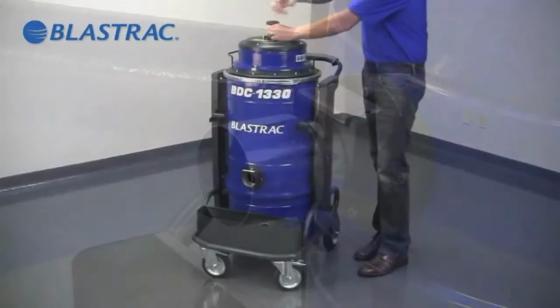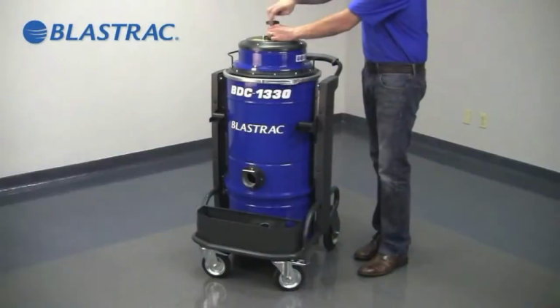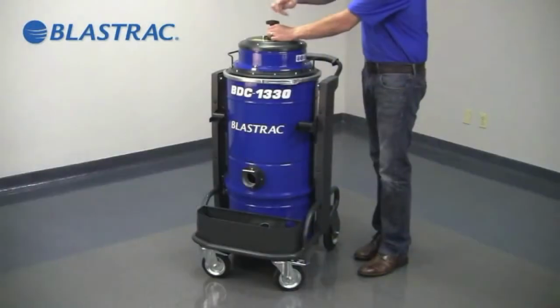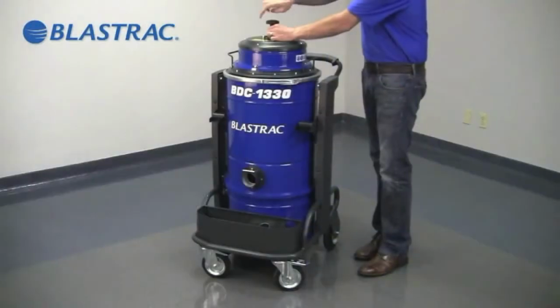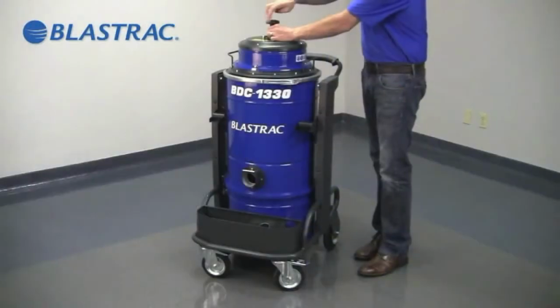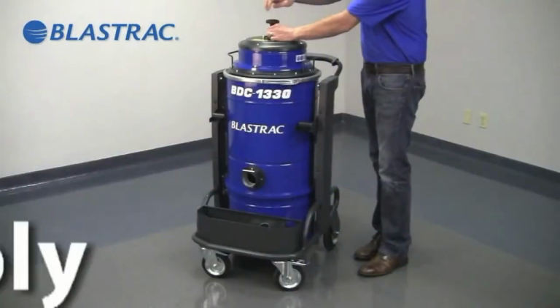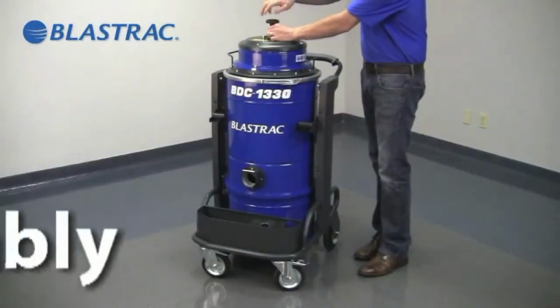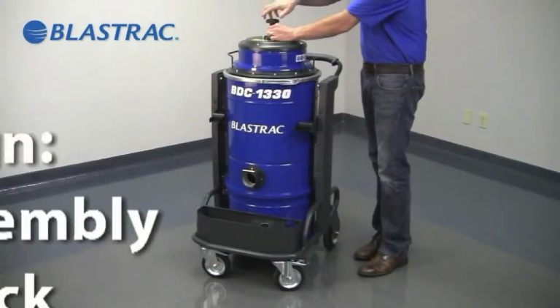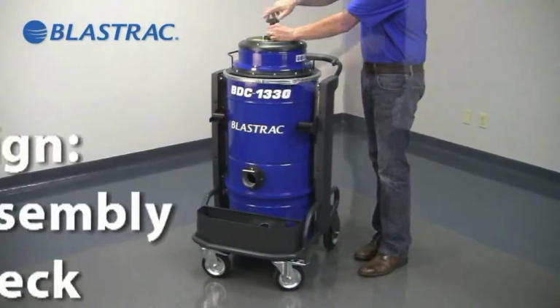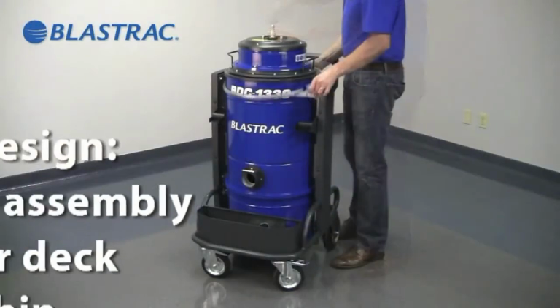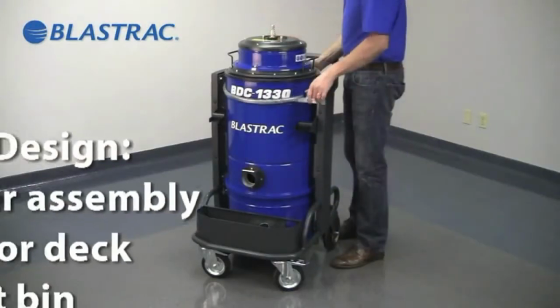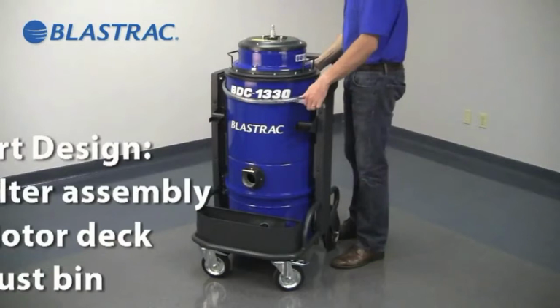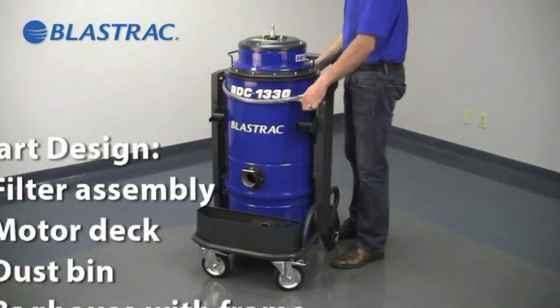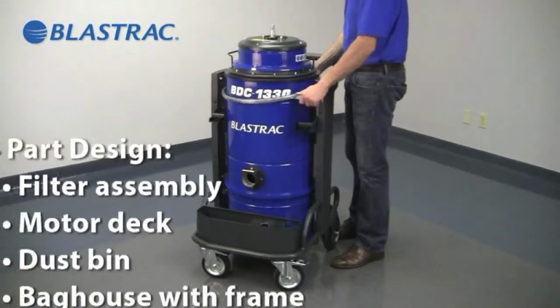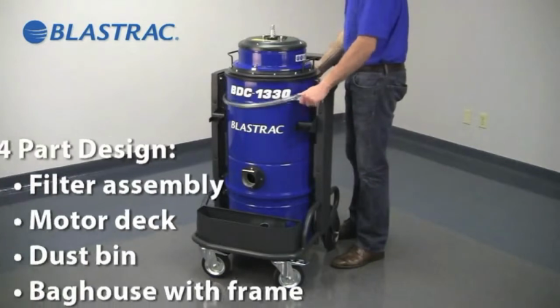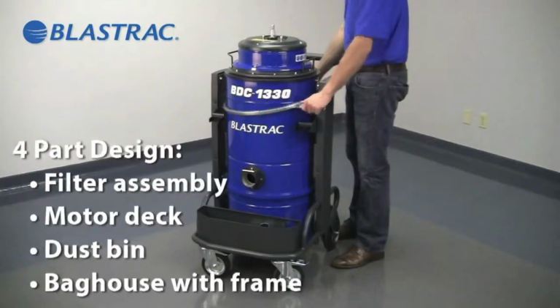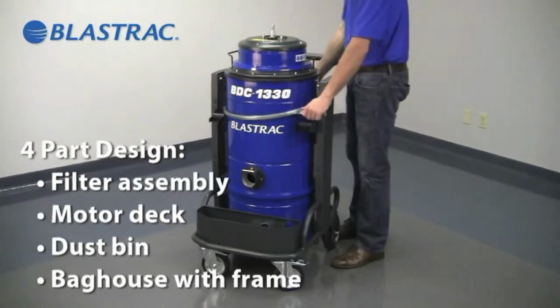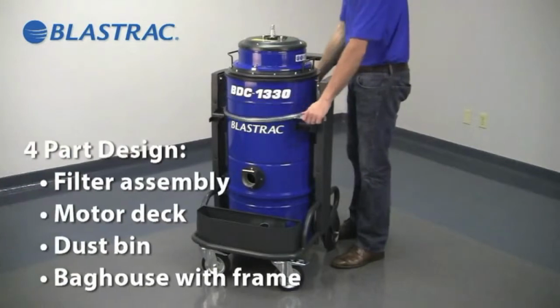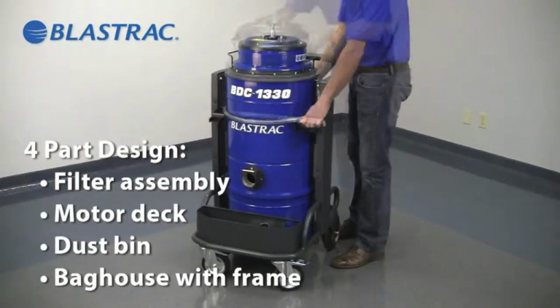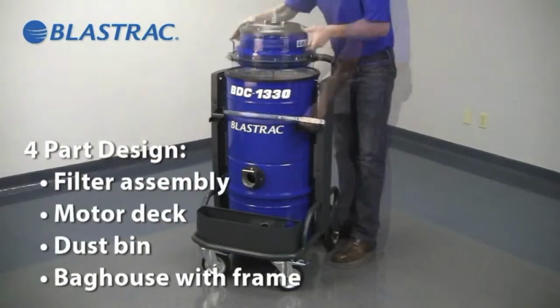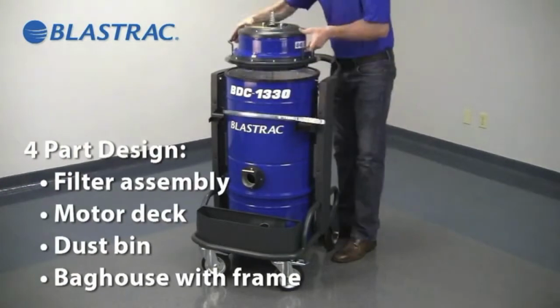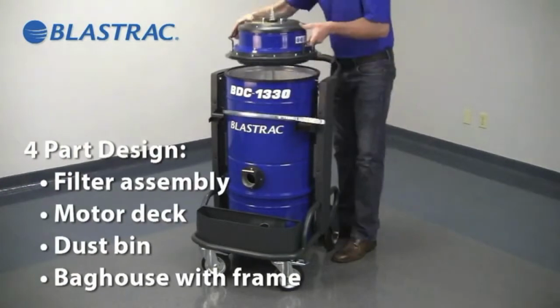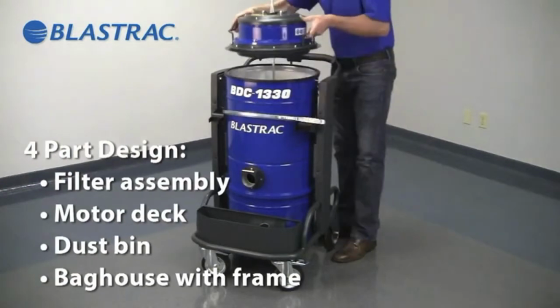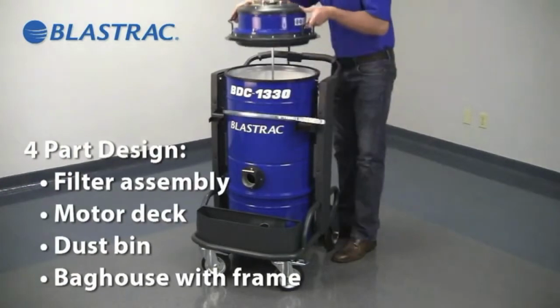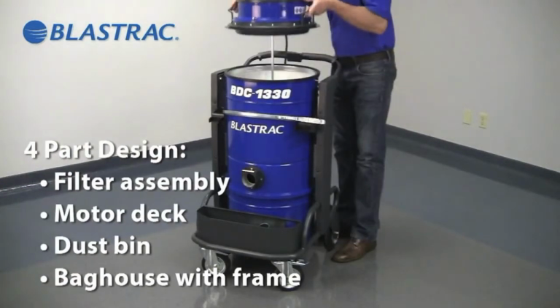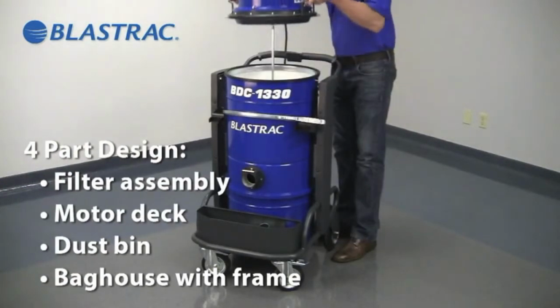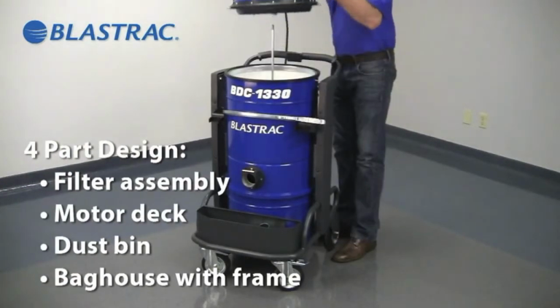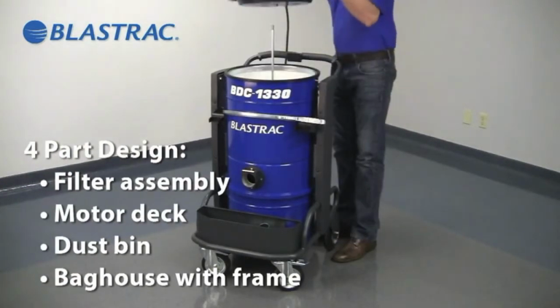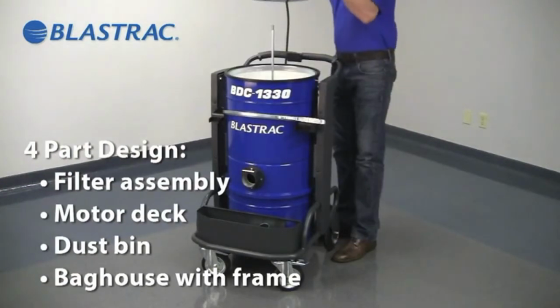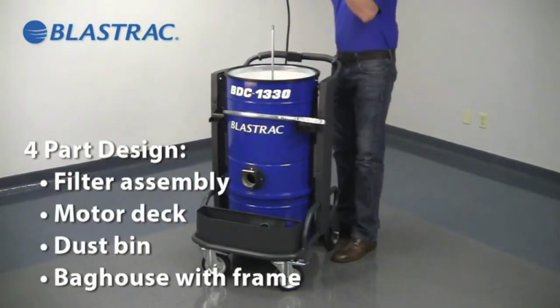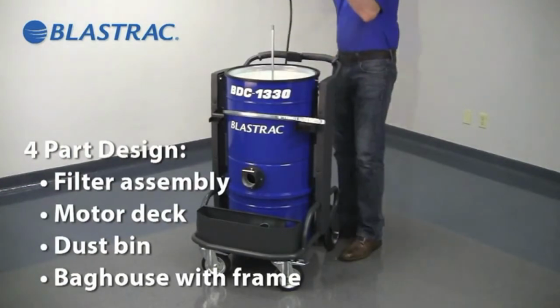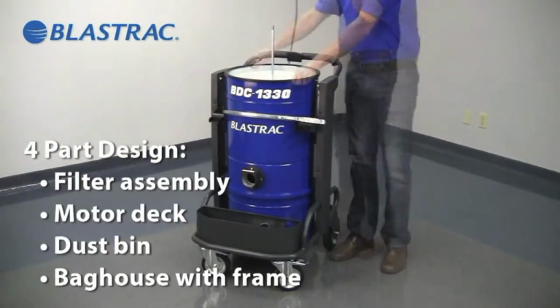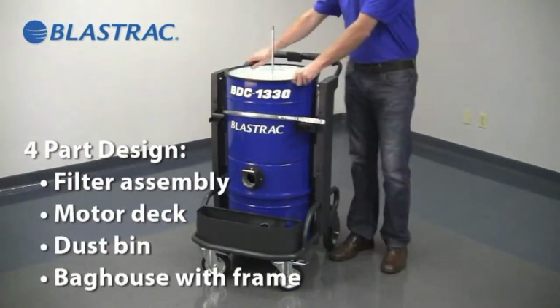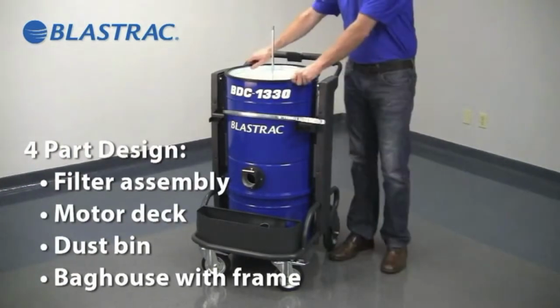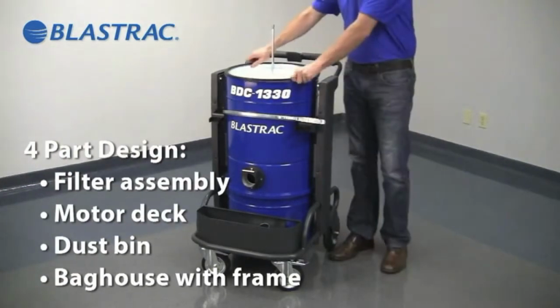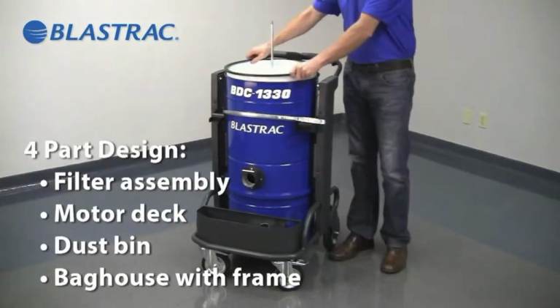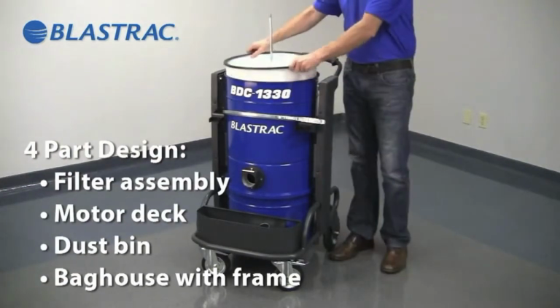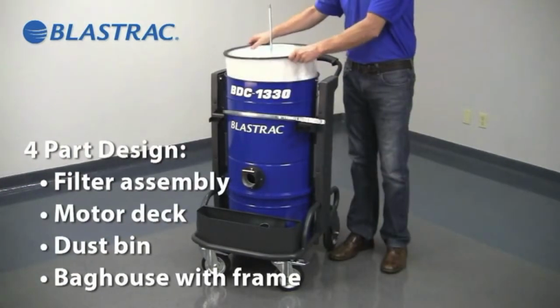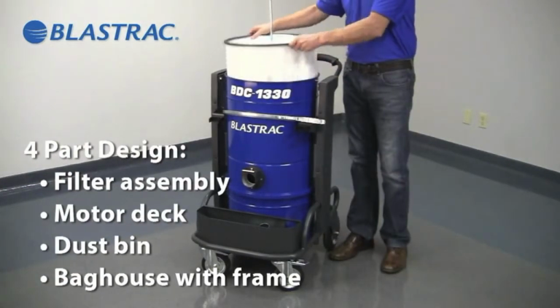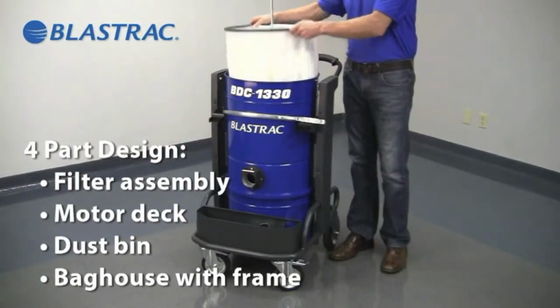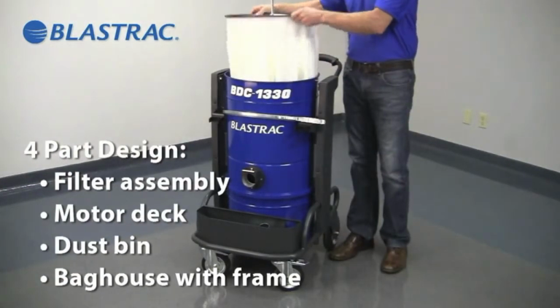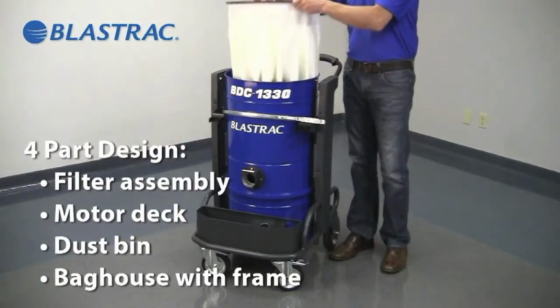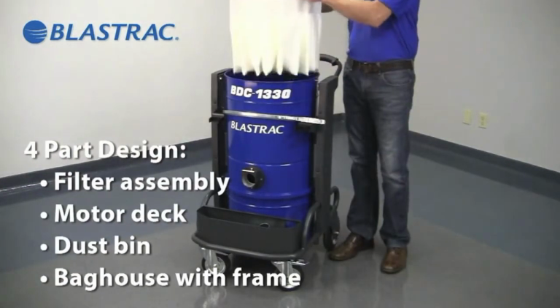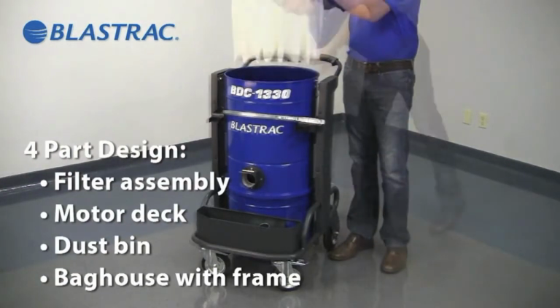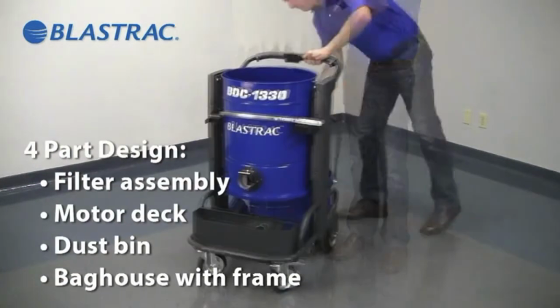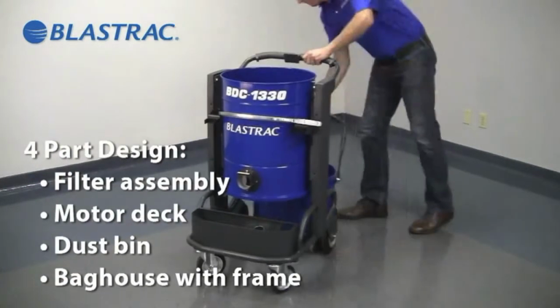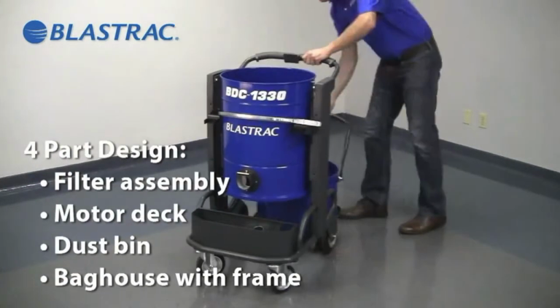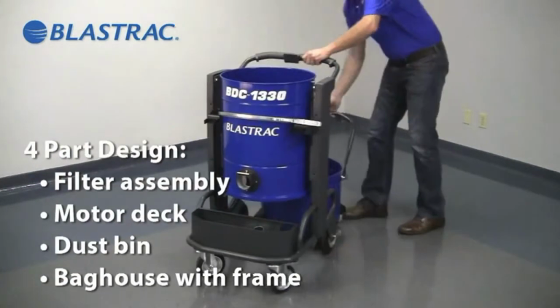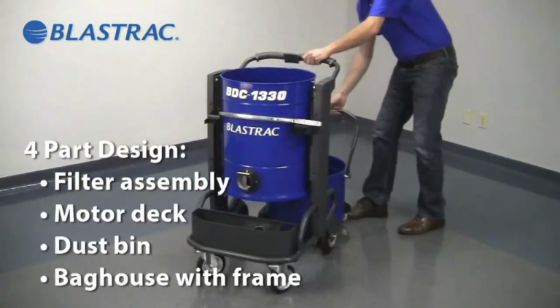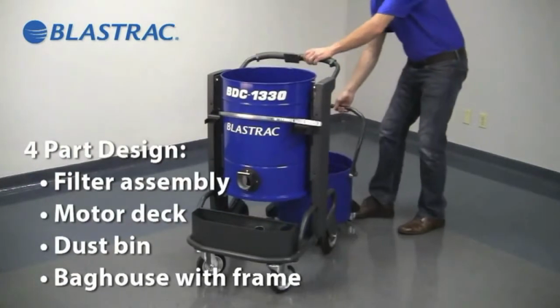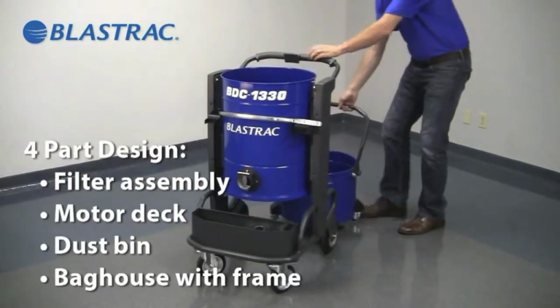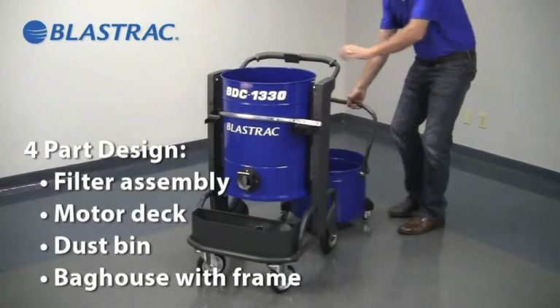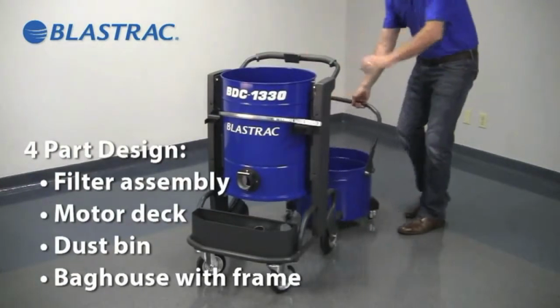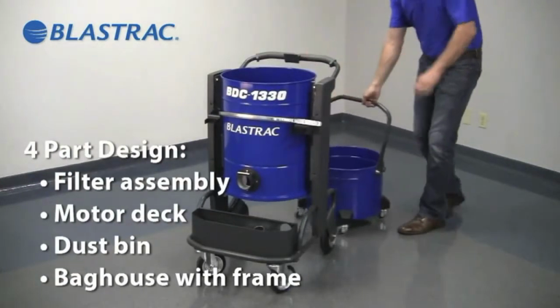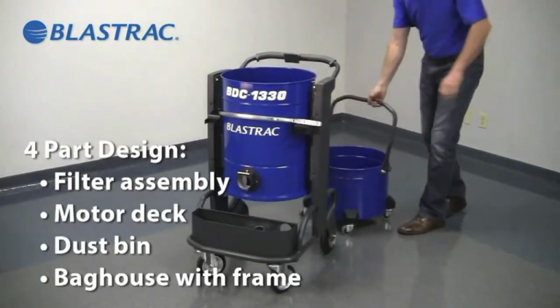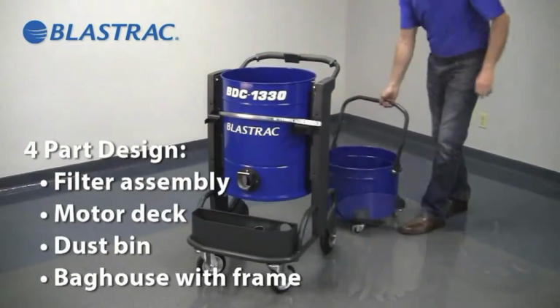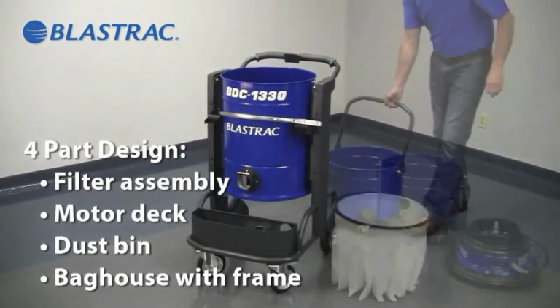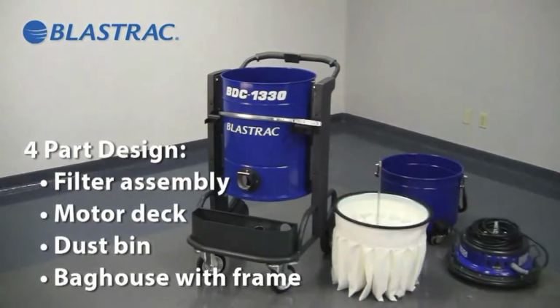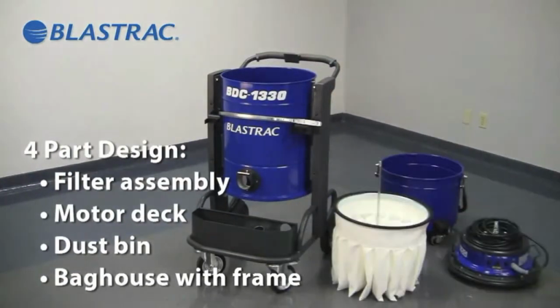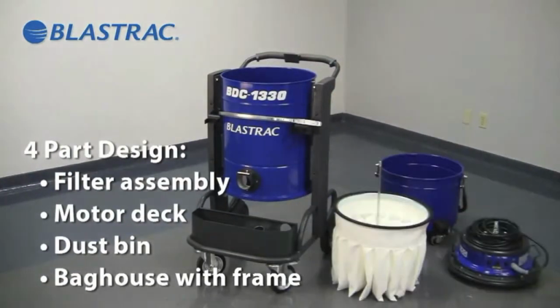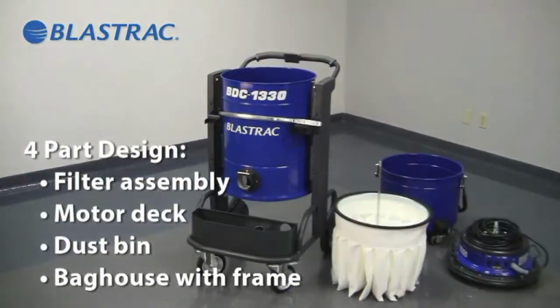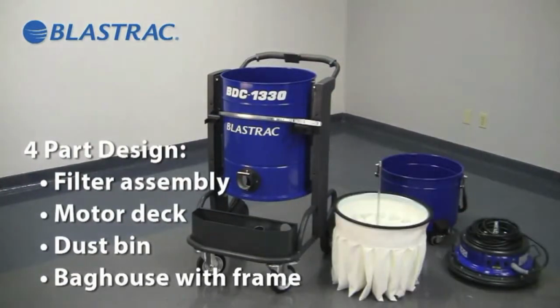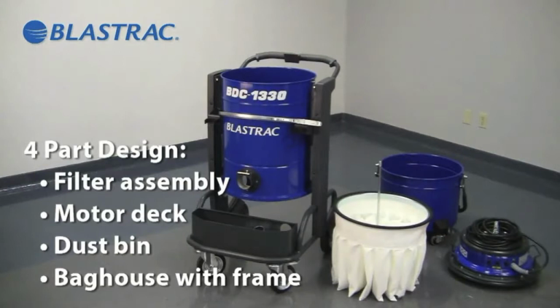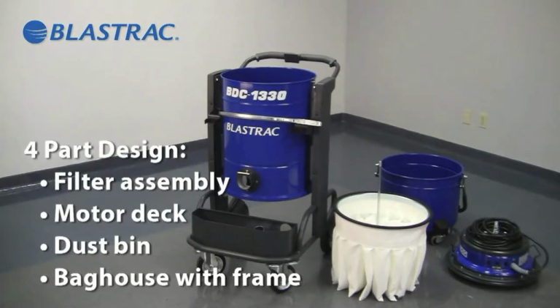The modular design makes maintenance and cleaning a snap. The unit easily disassembles into four manageable components.